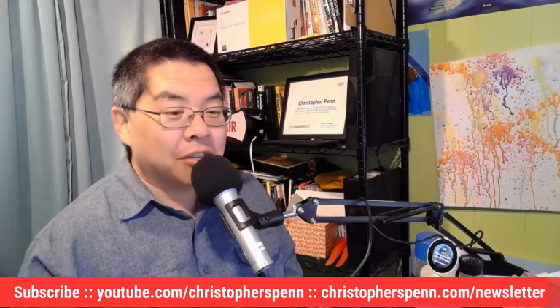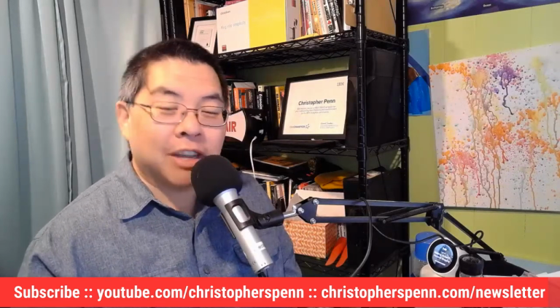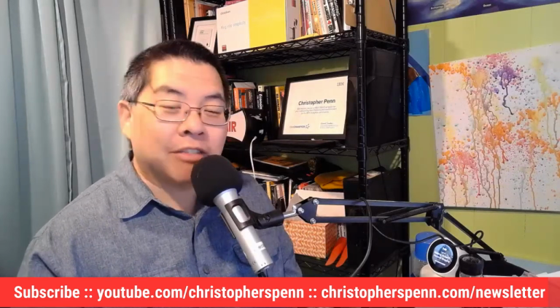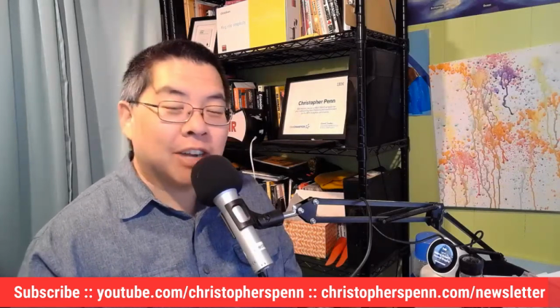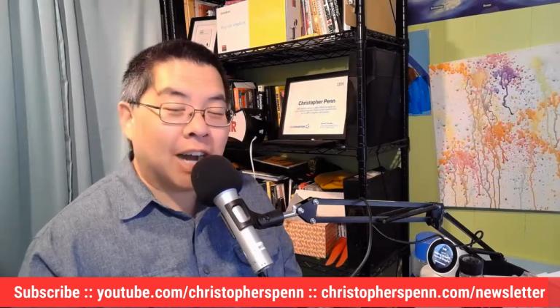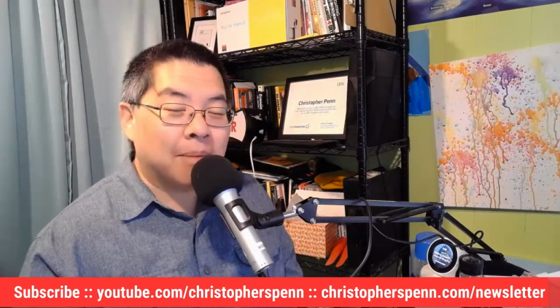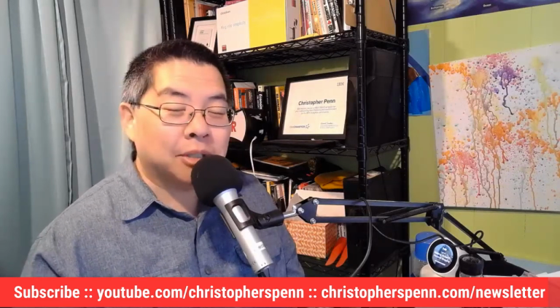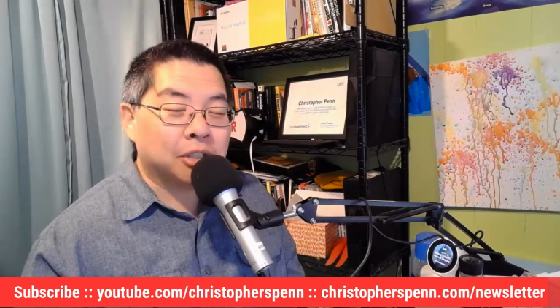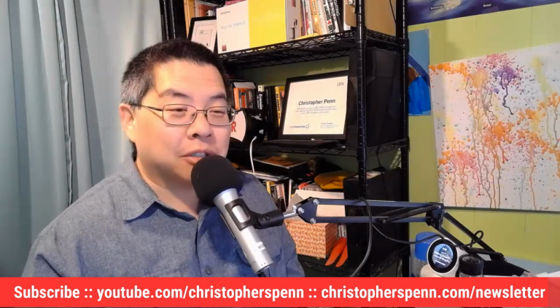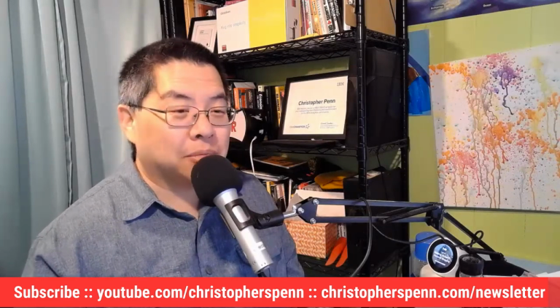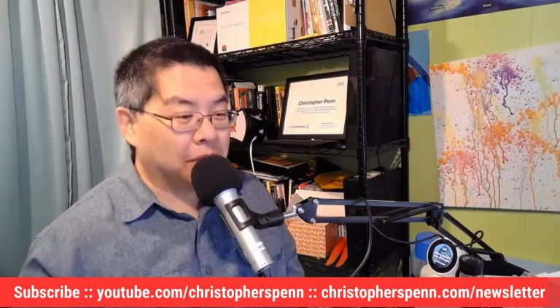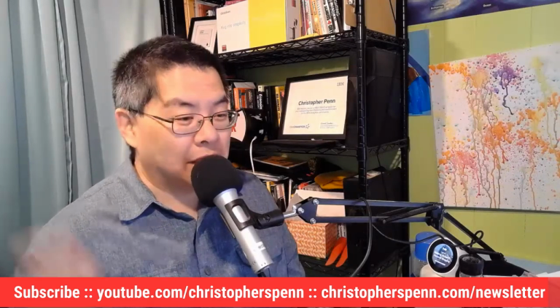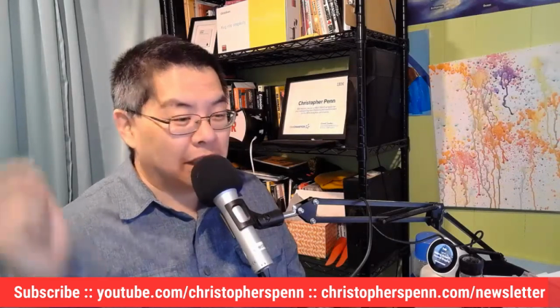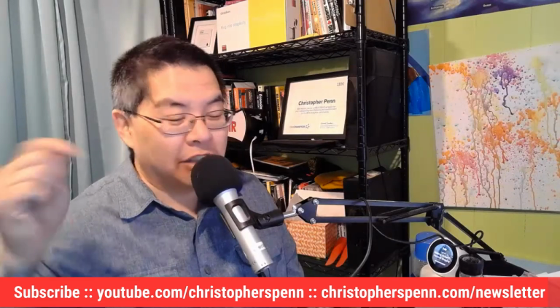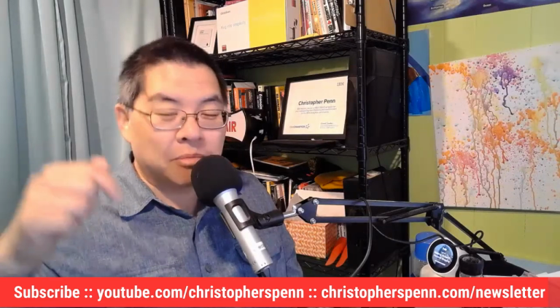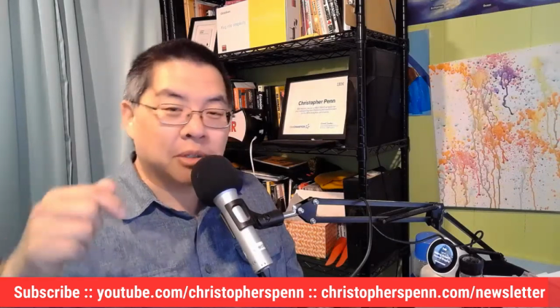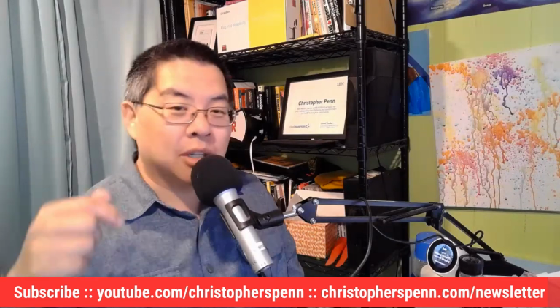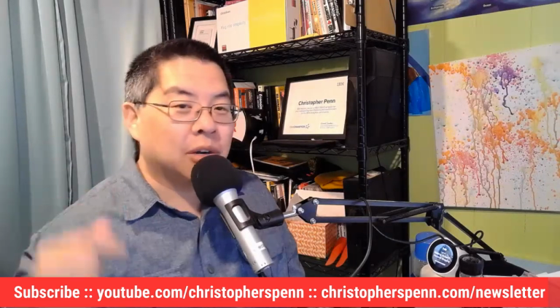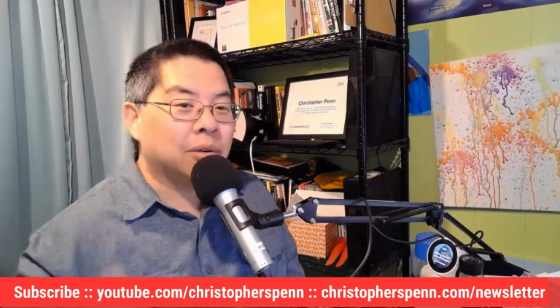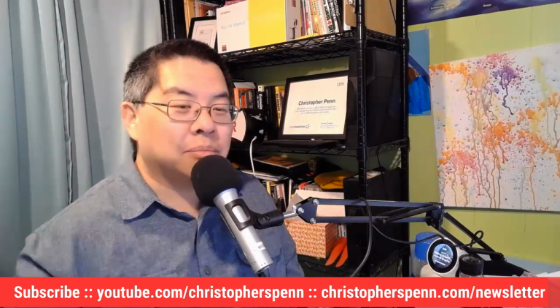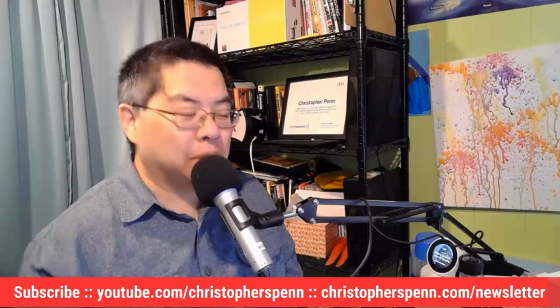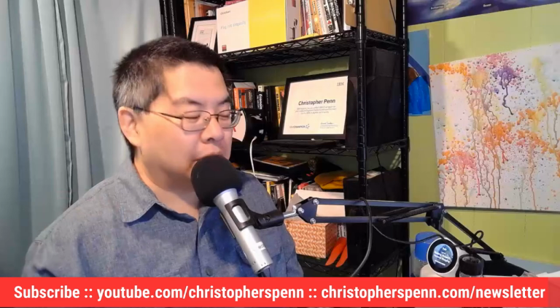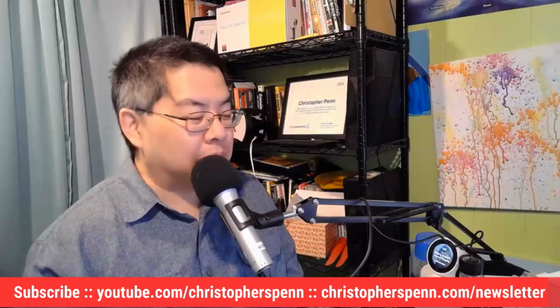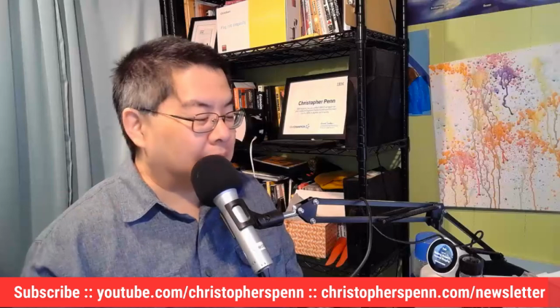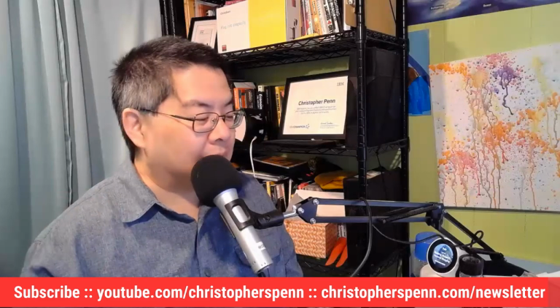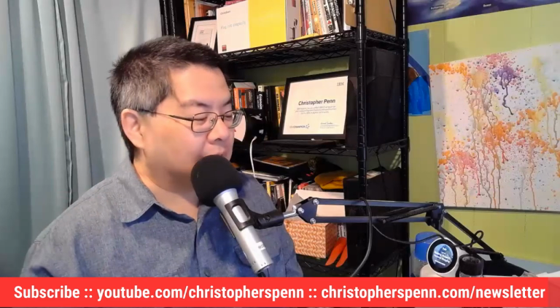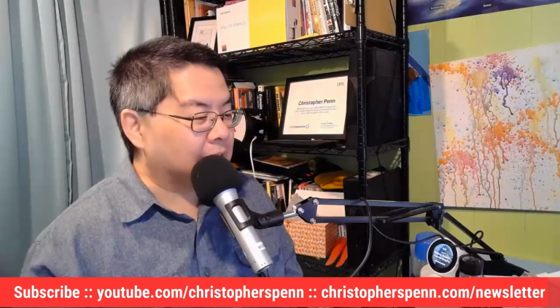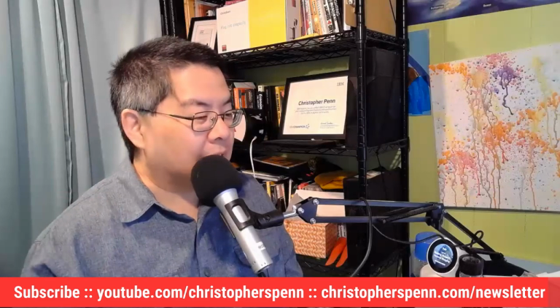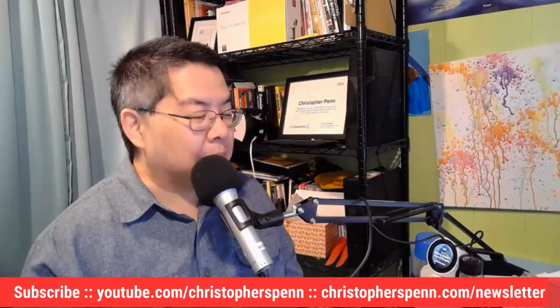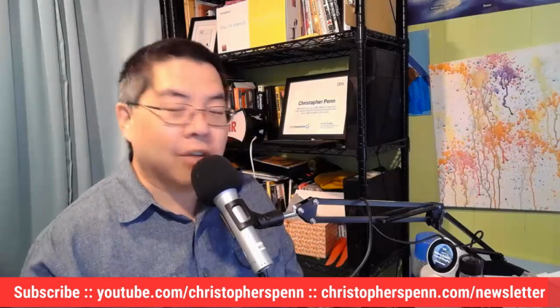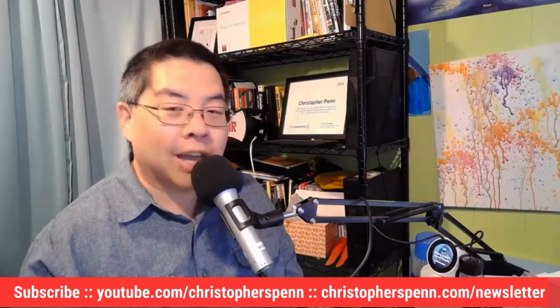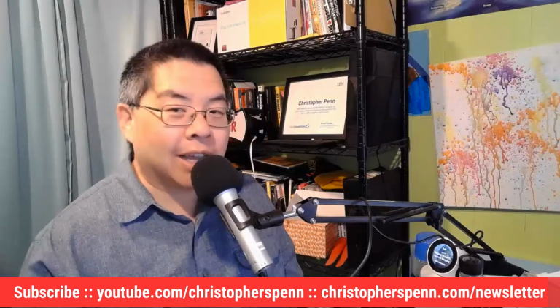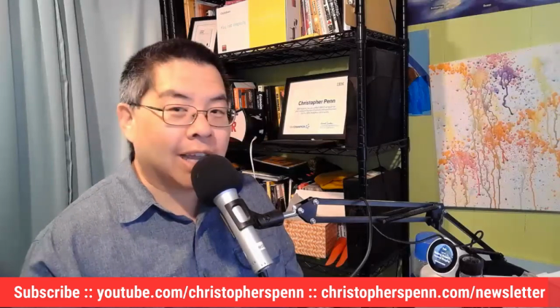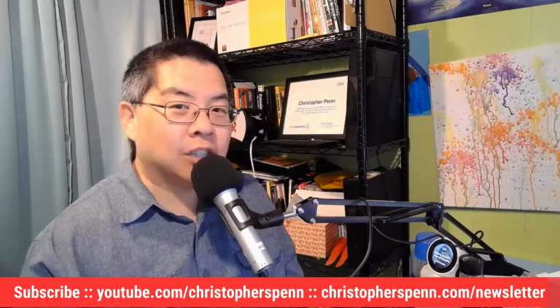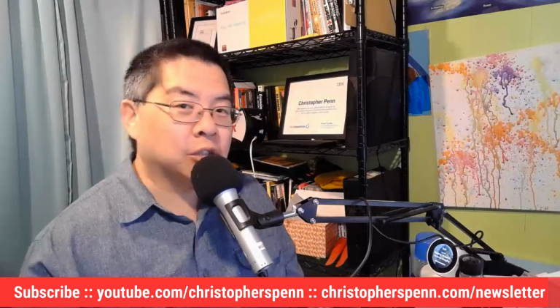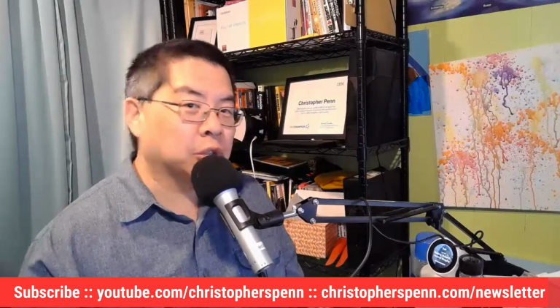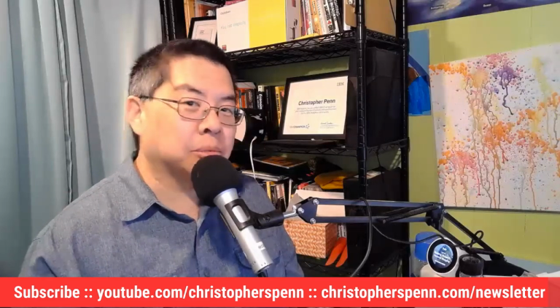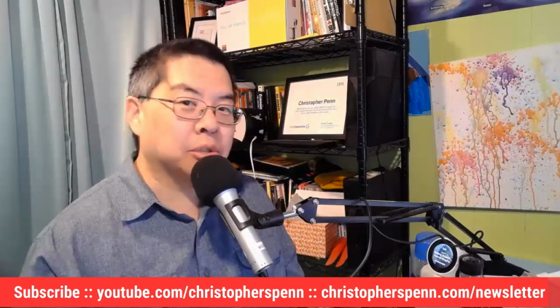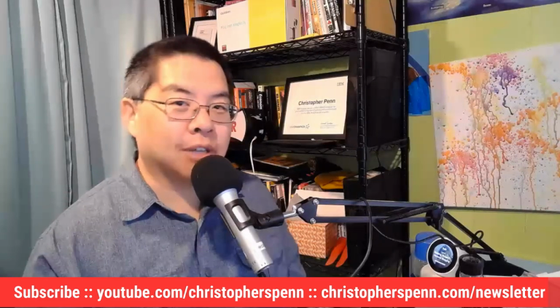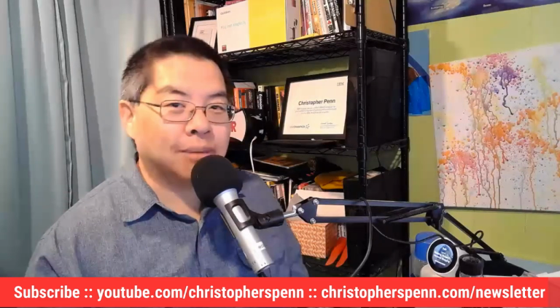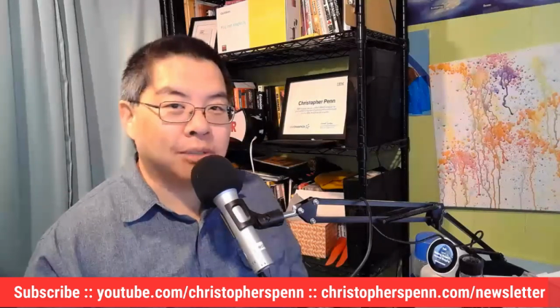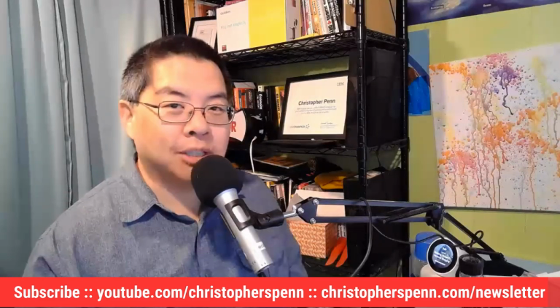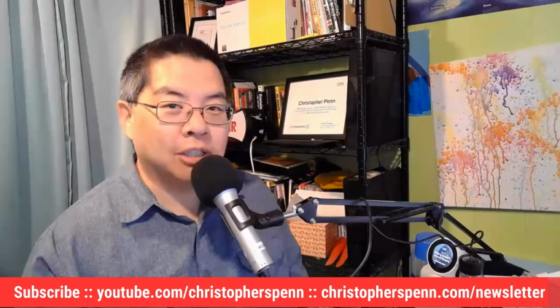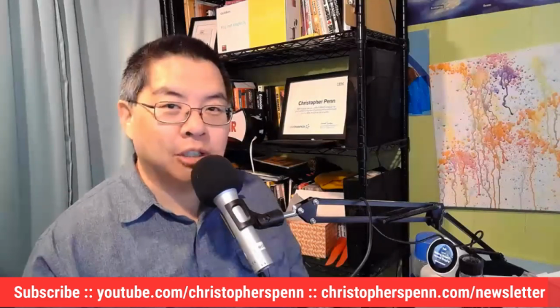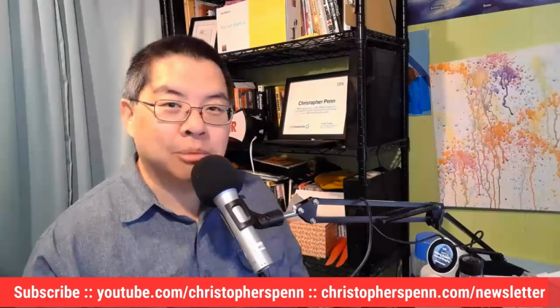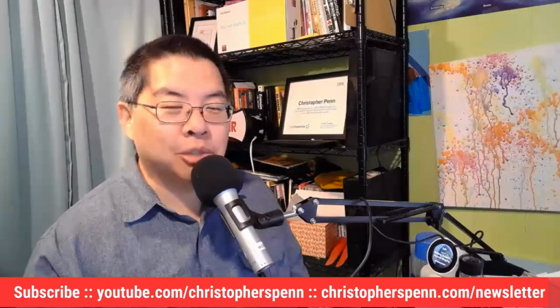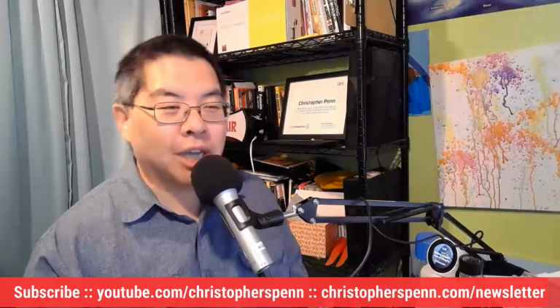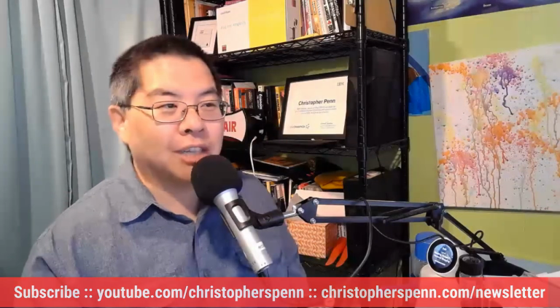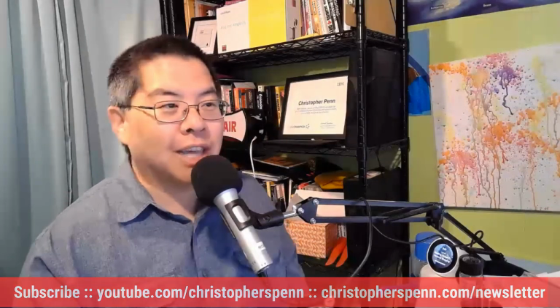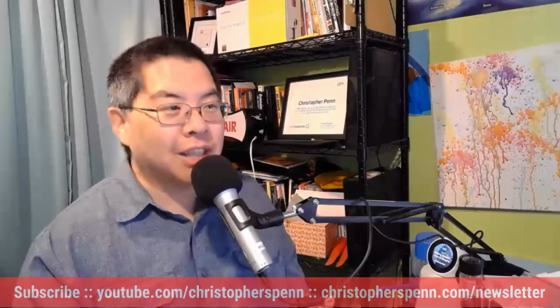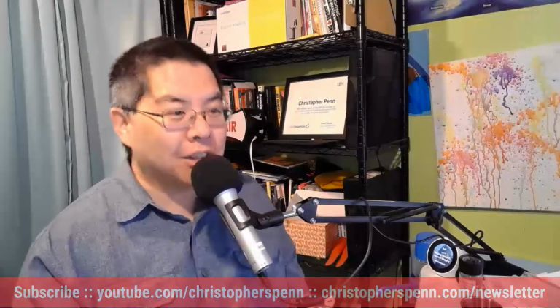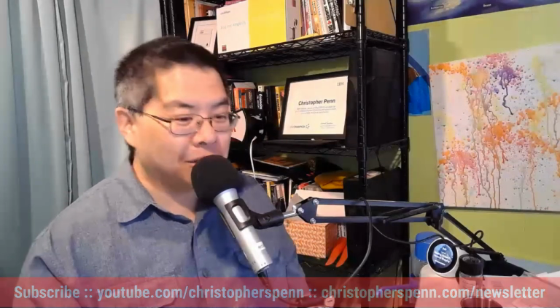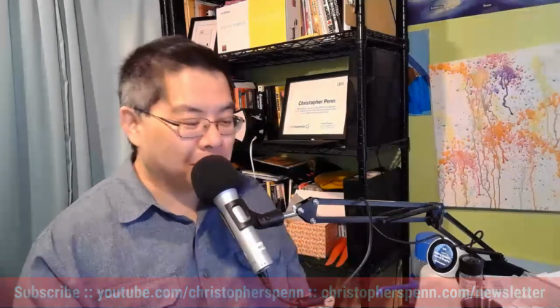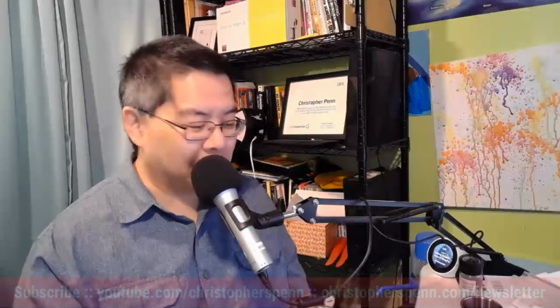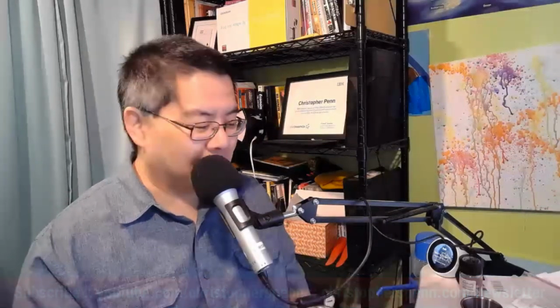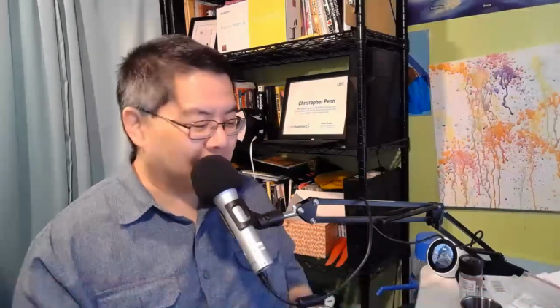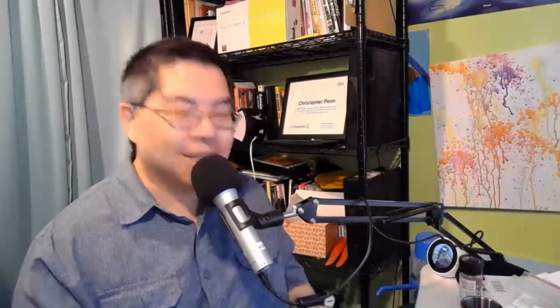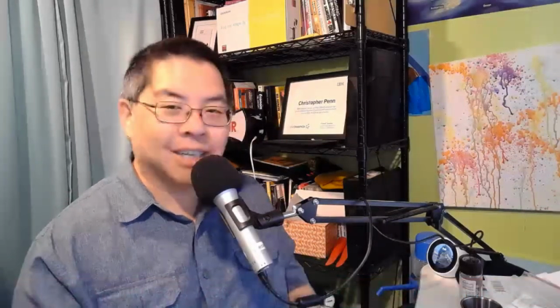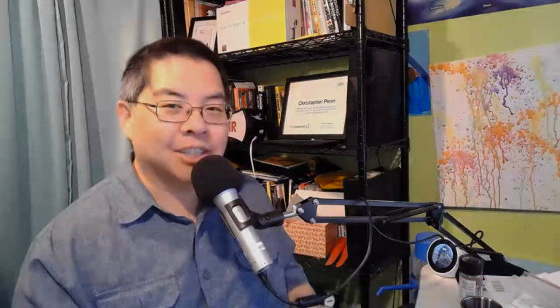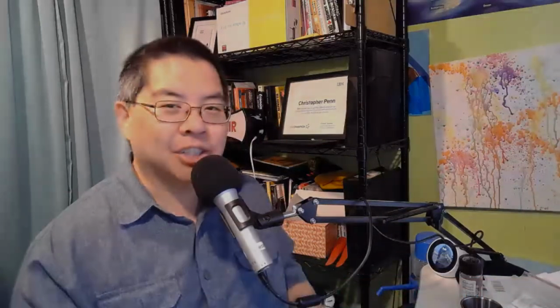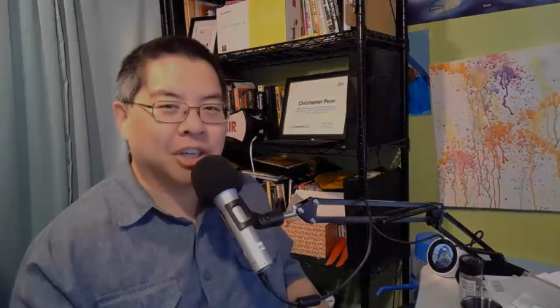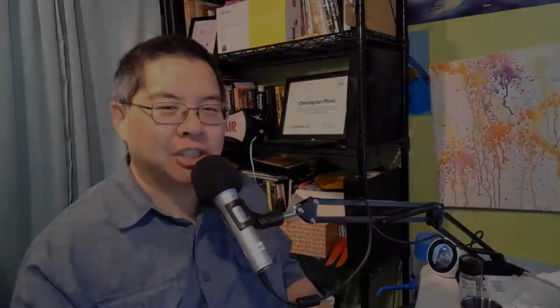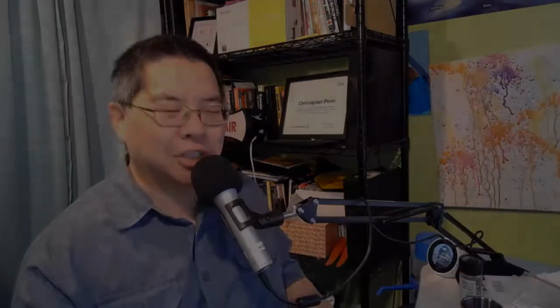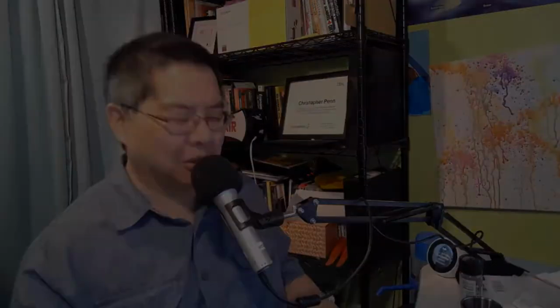If you have comments, please leave them below. Please take the time to subscribe to the YouTube channel and the newsletter. I'll talk to you soon.